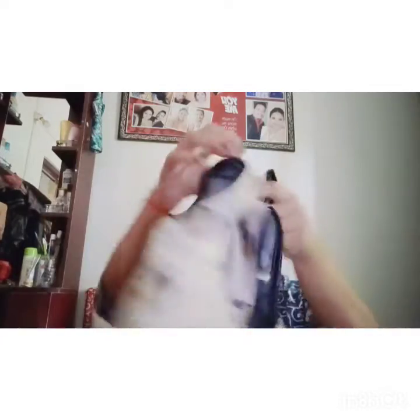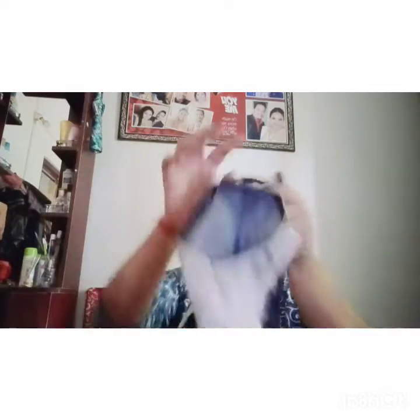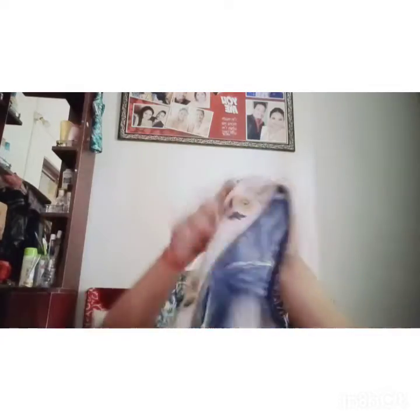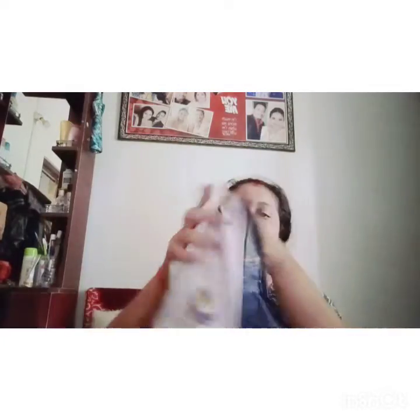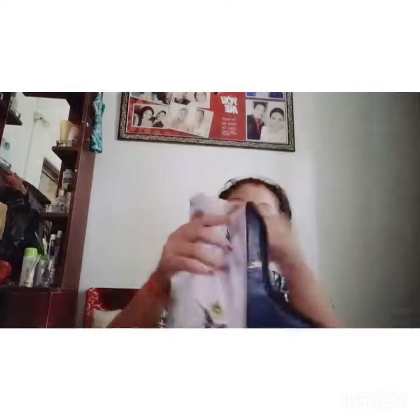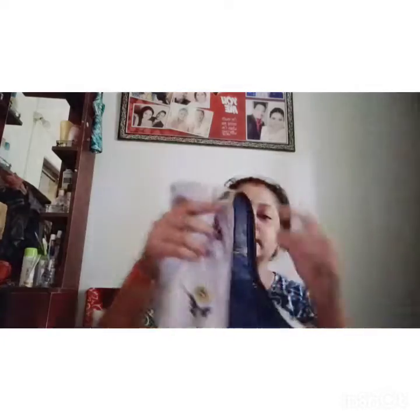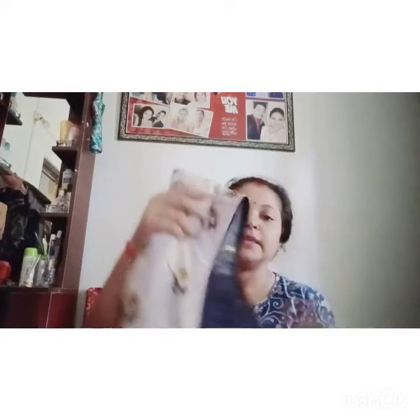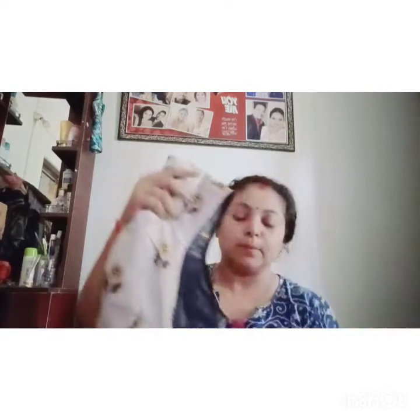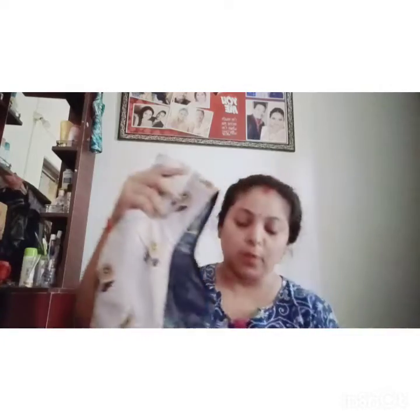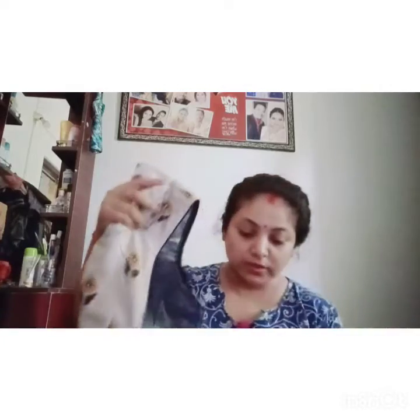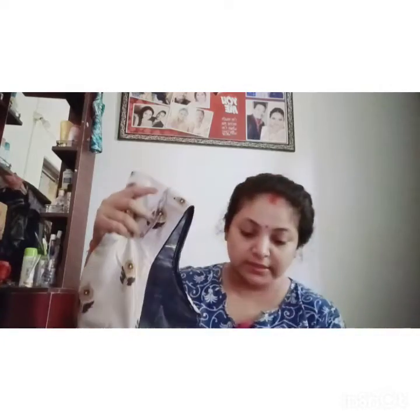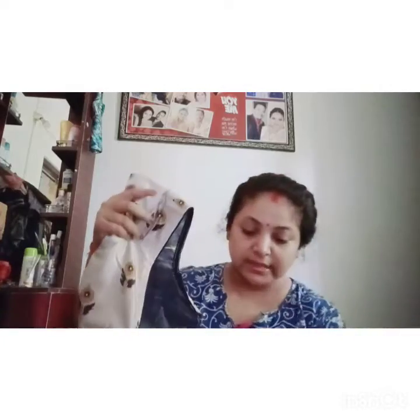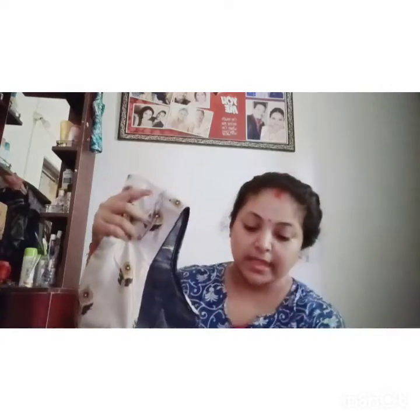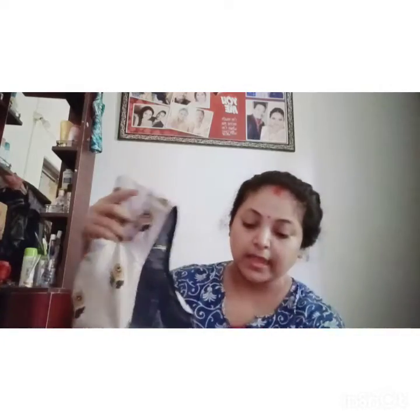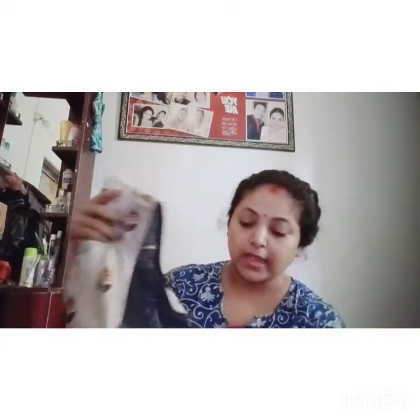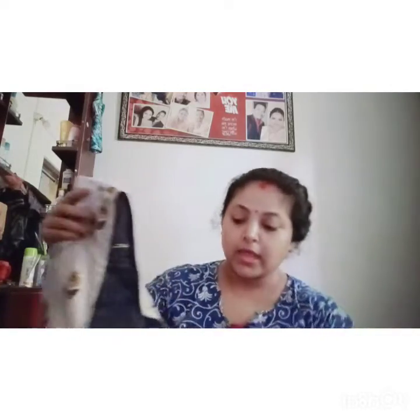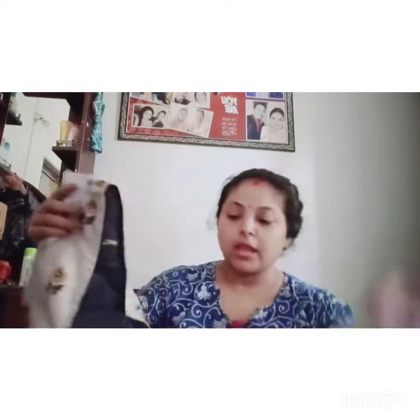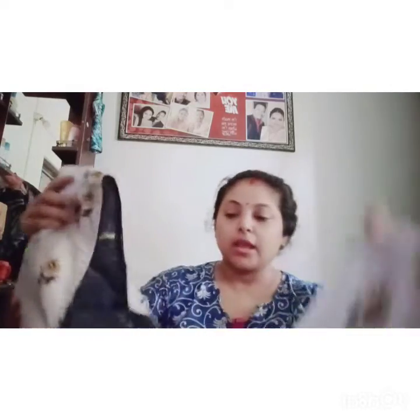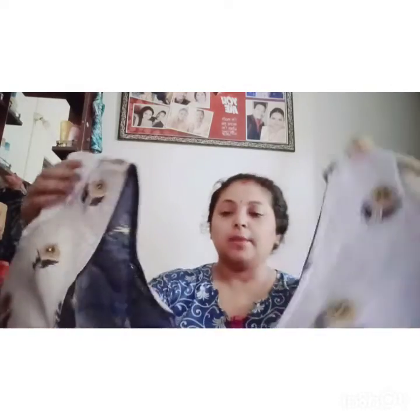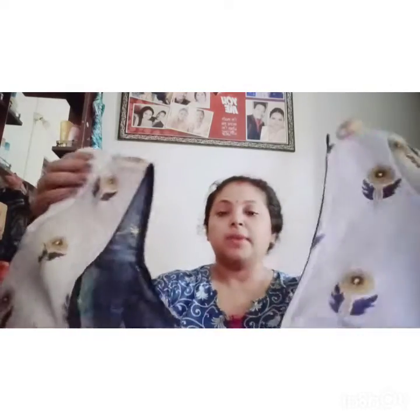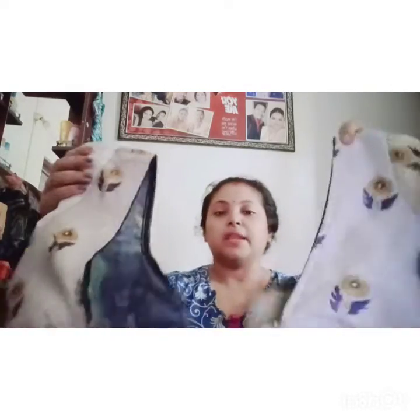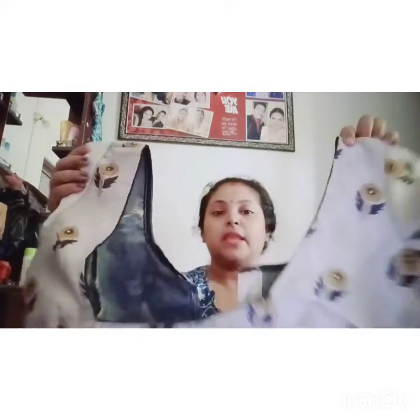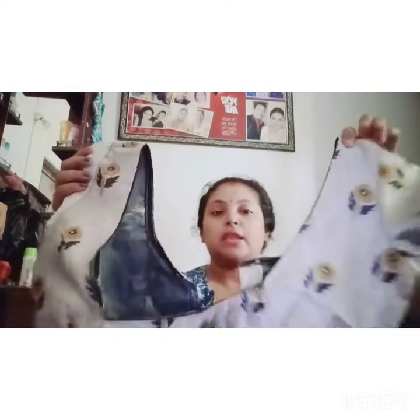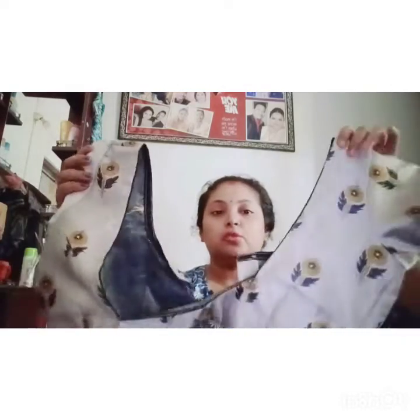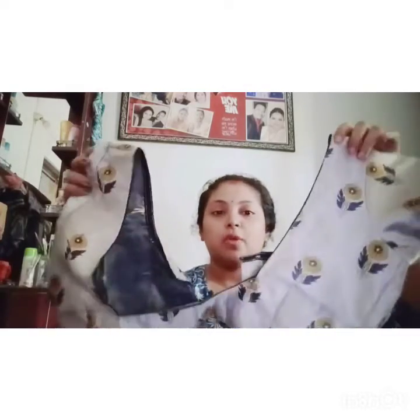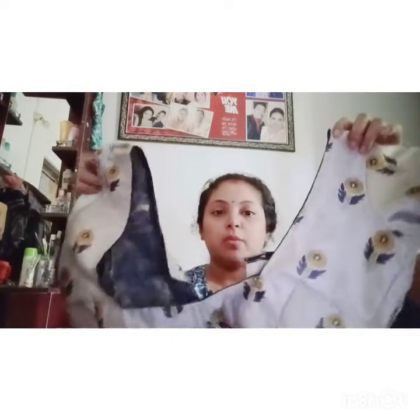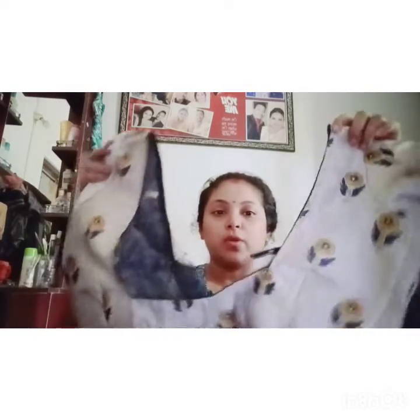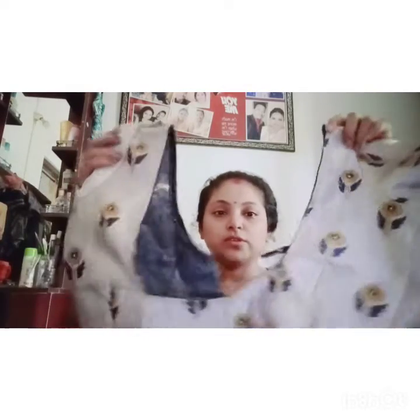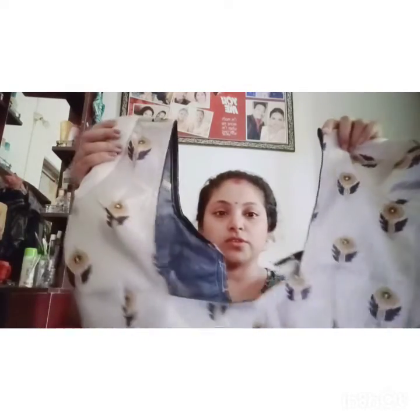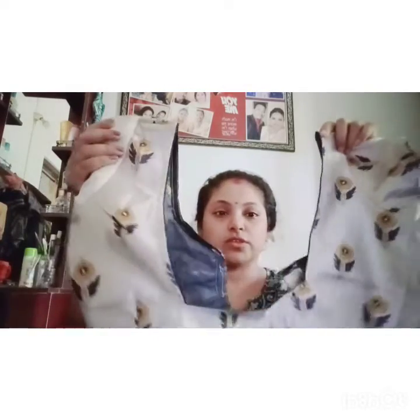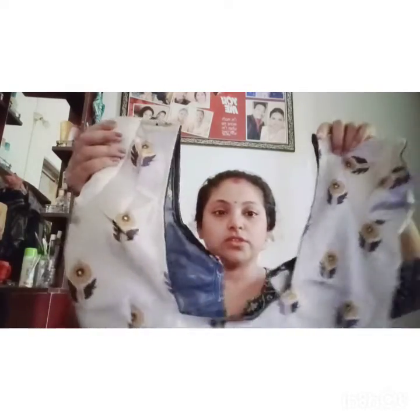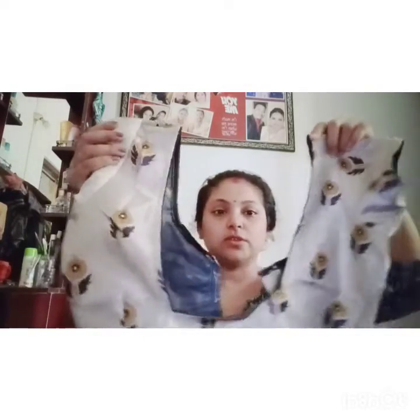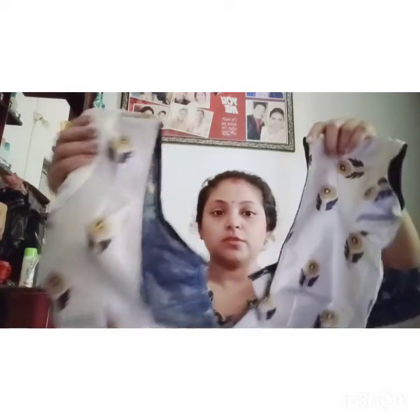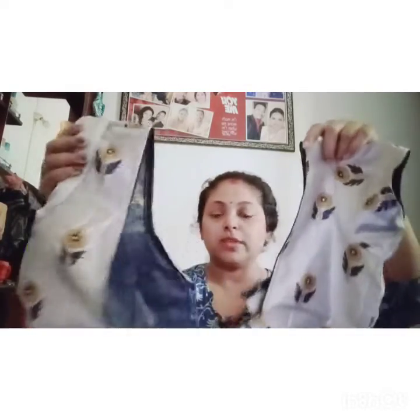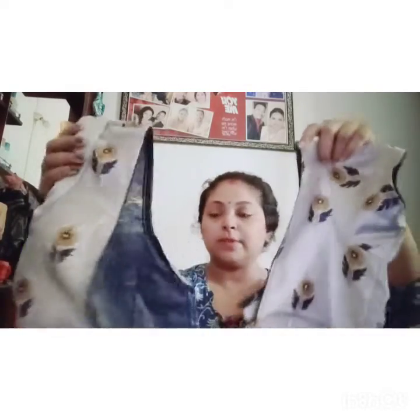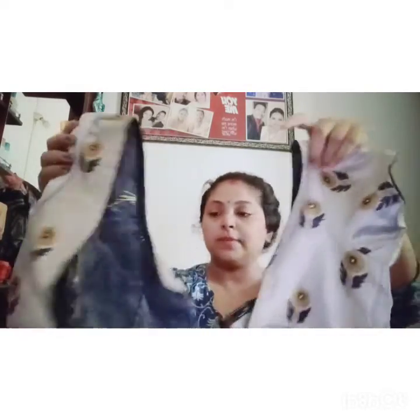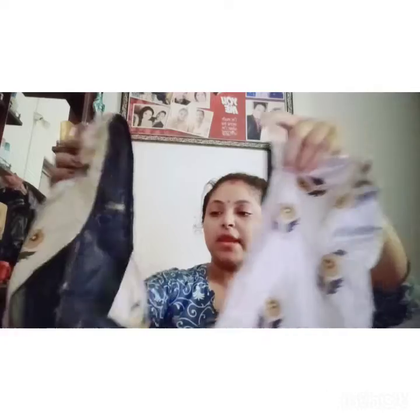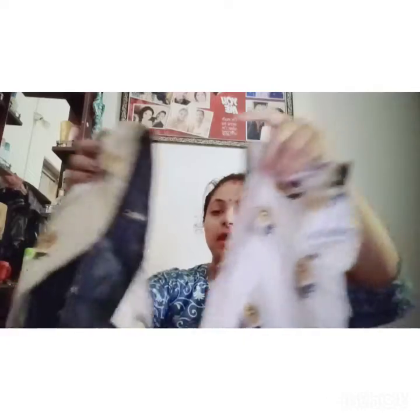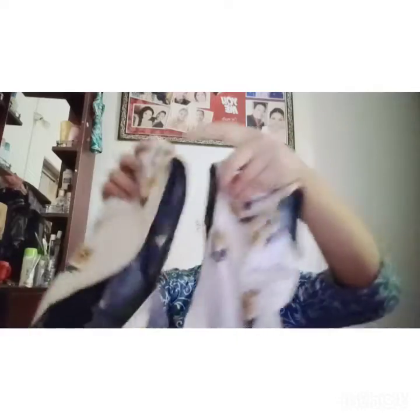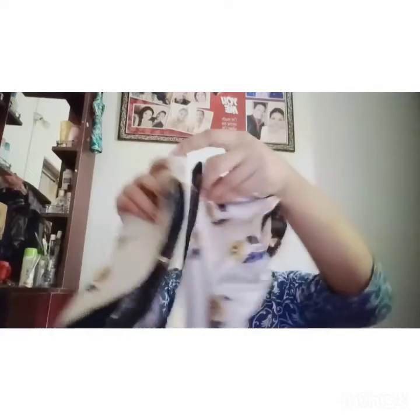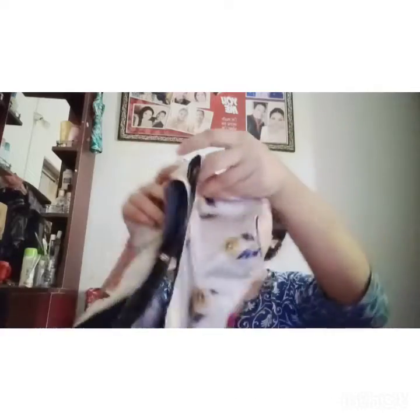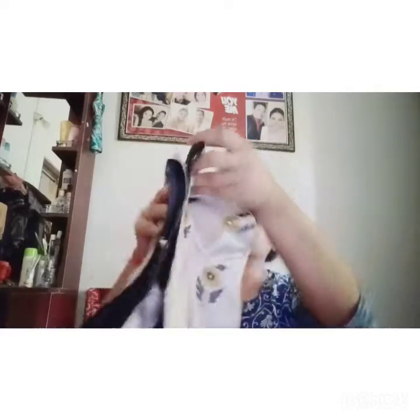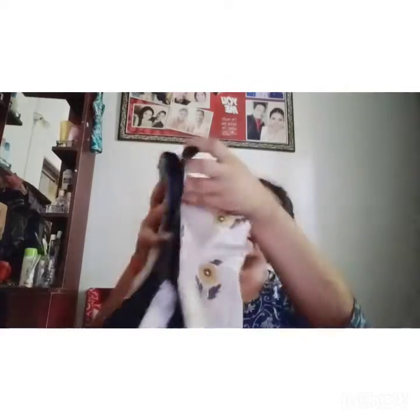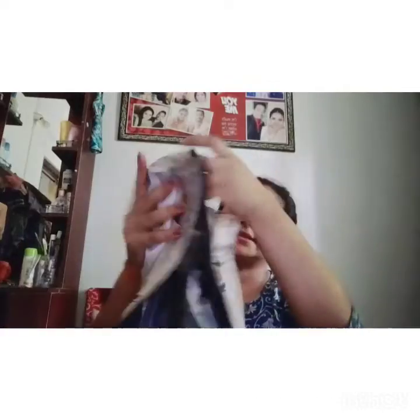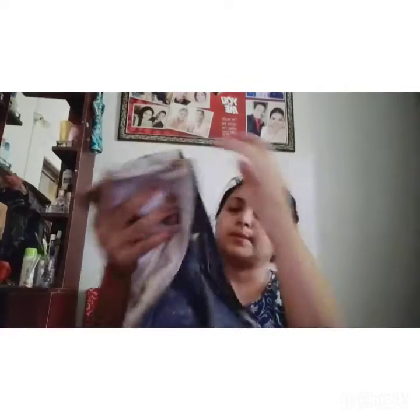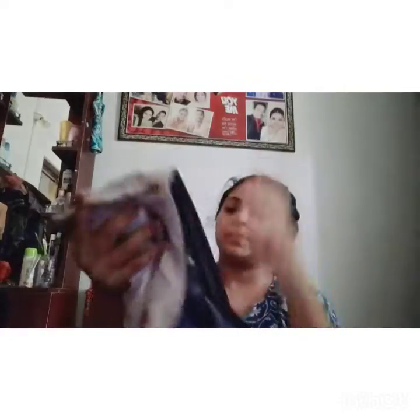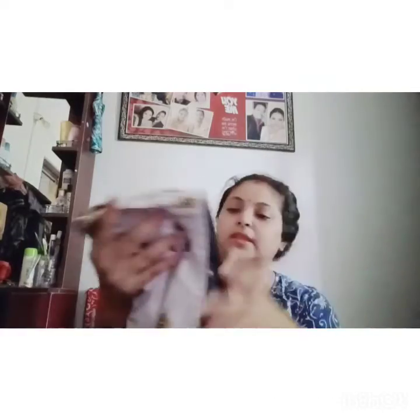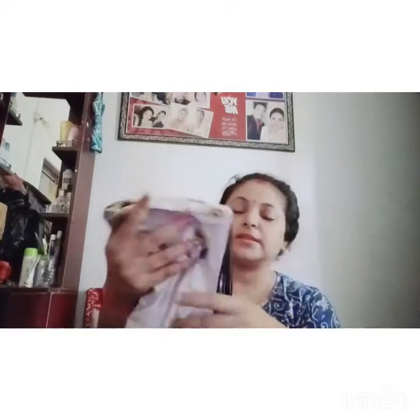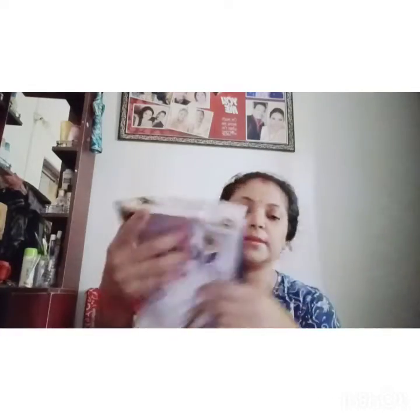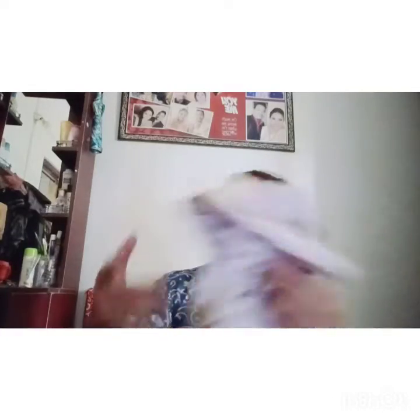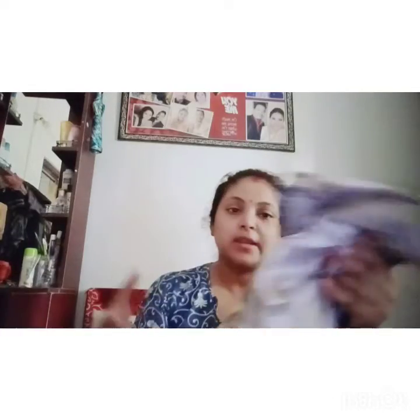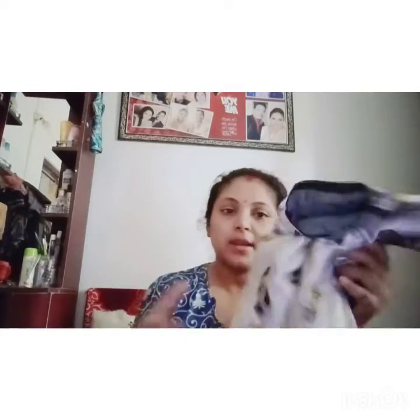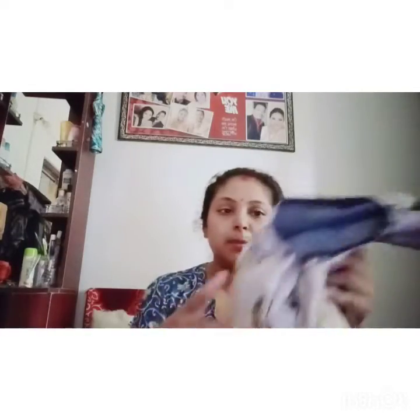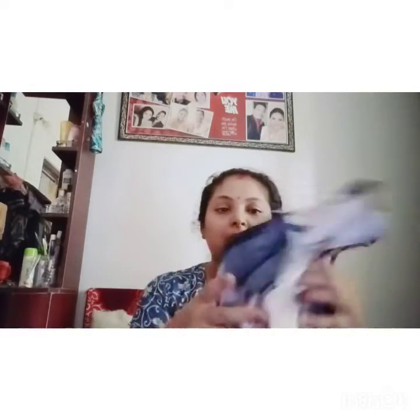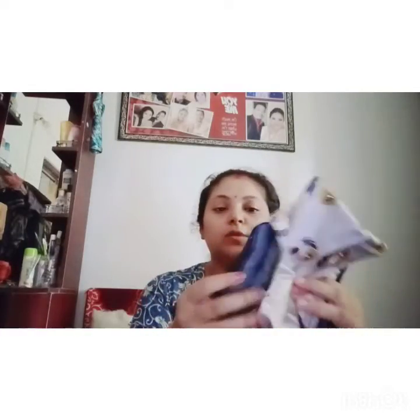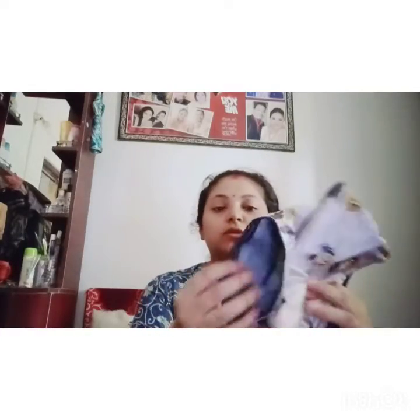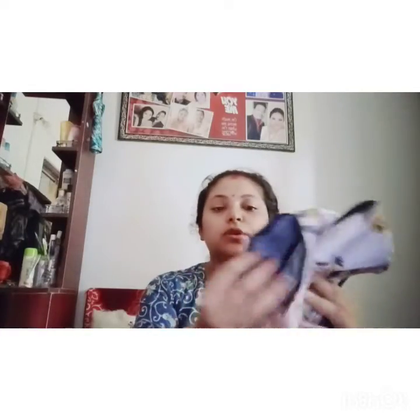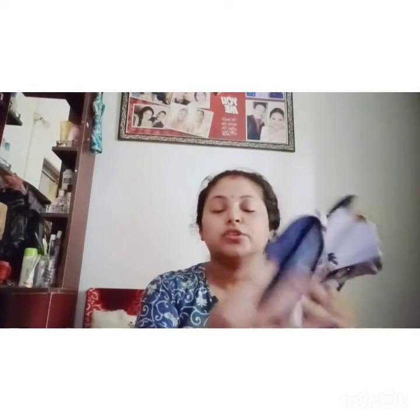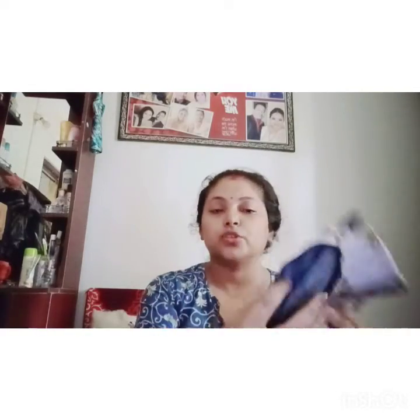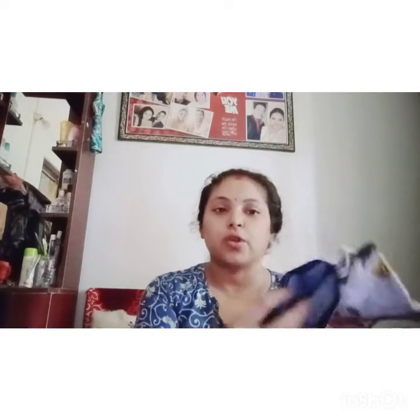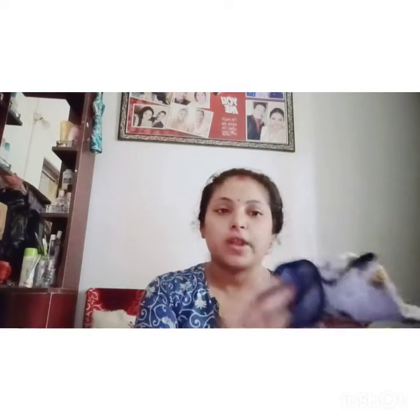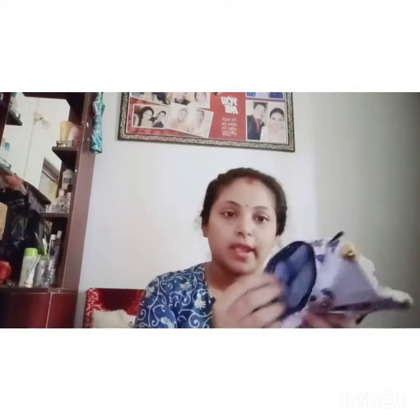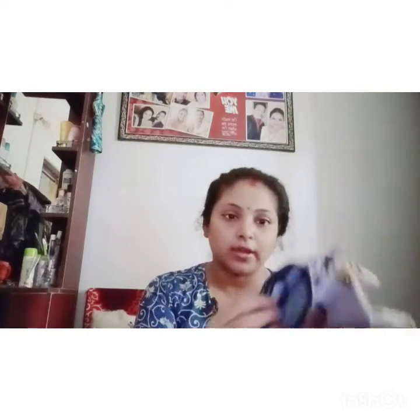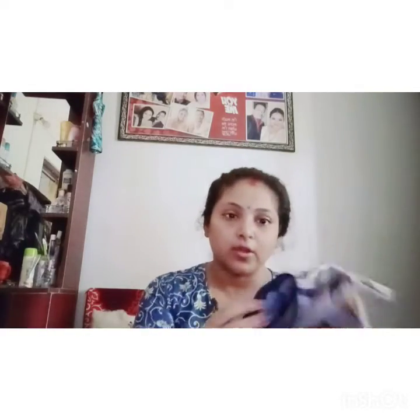Deep box neck, complete neck, deep neck — this is a simple blouse with a short sleeve.